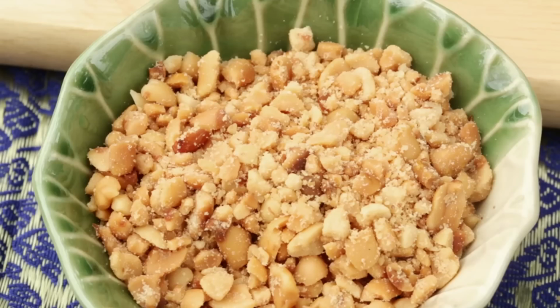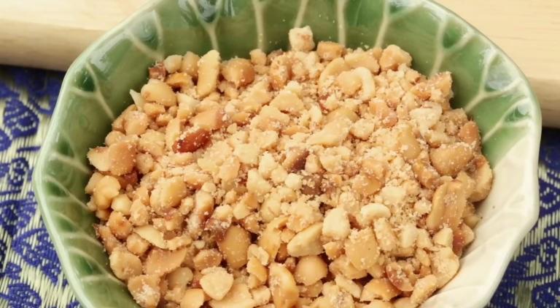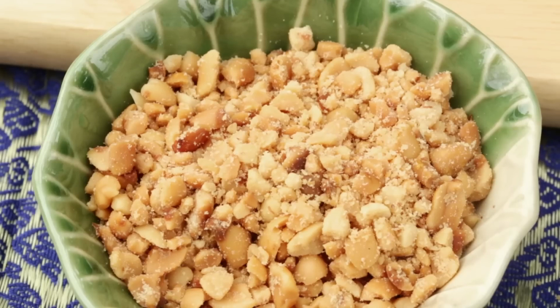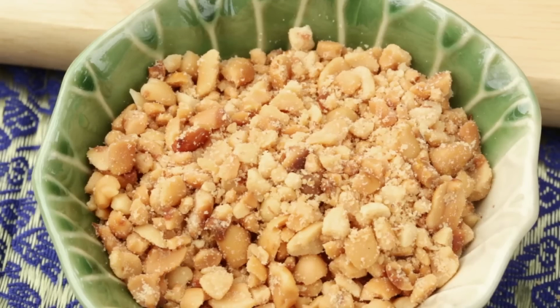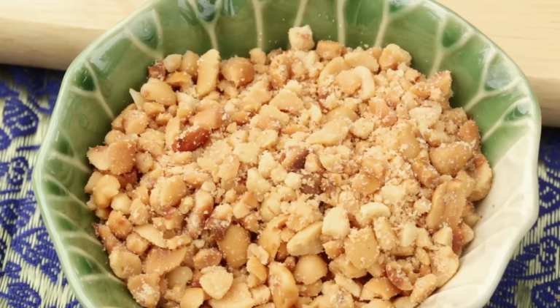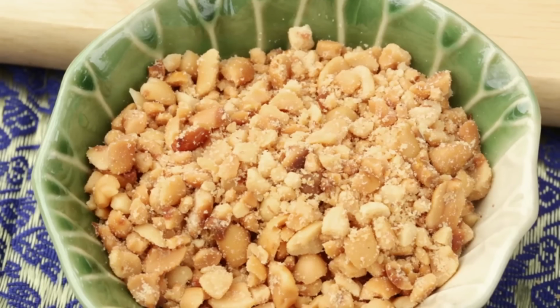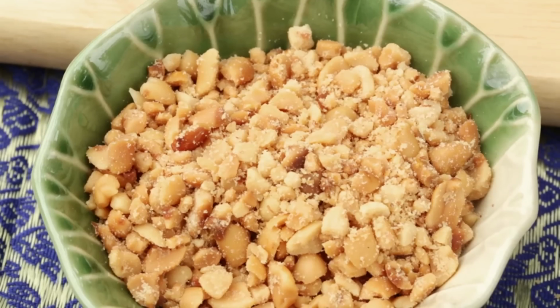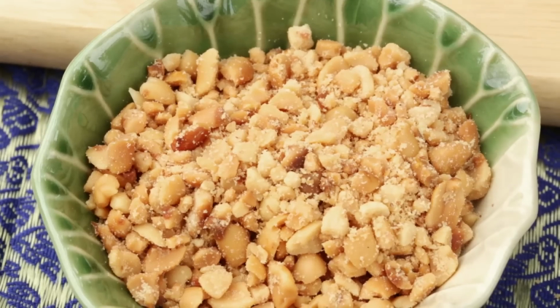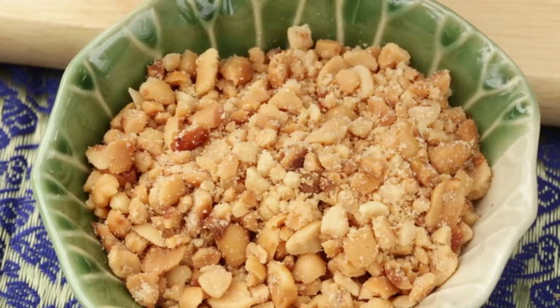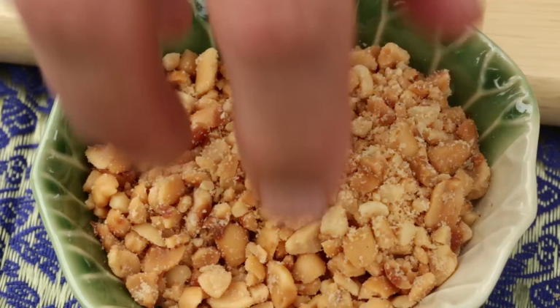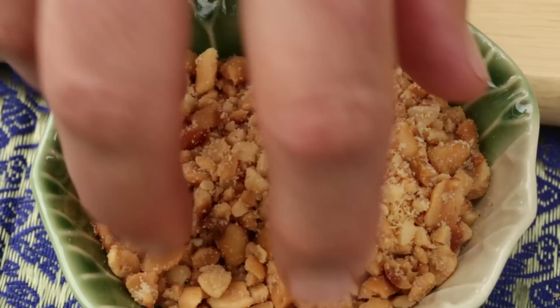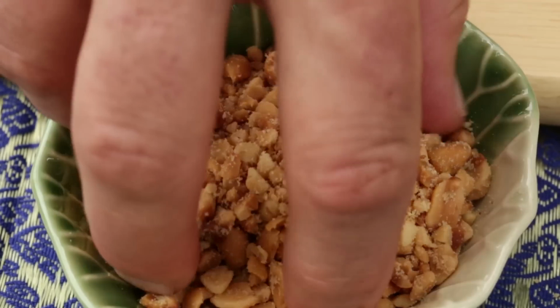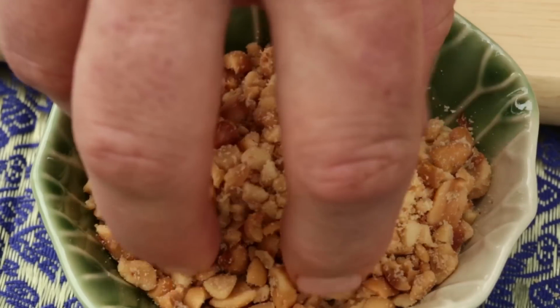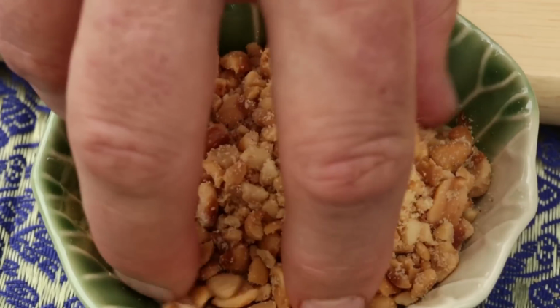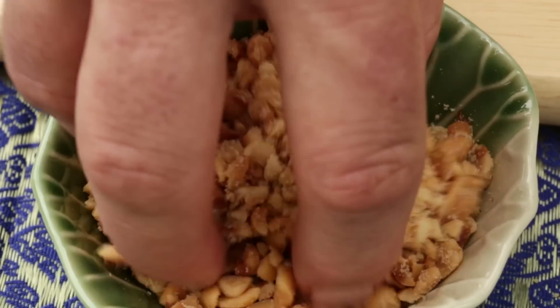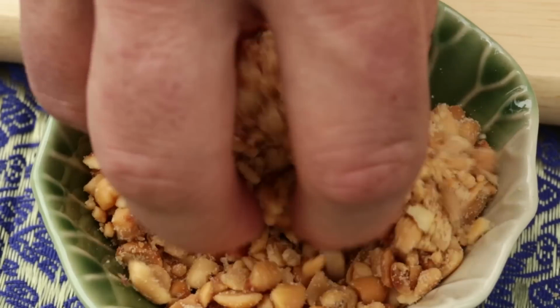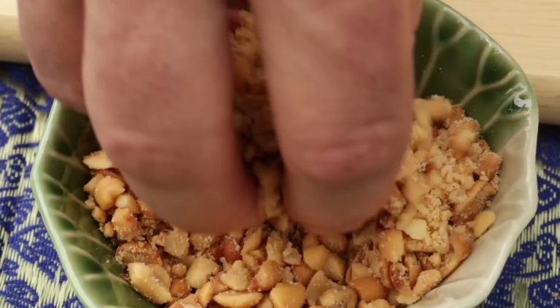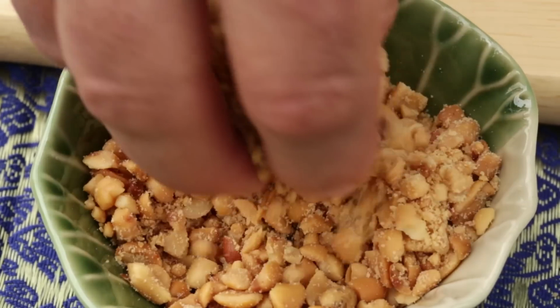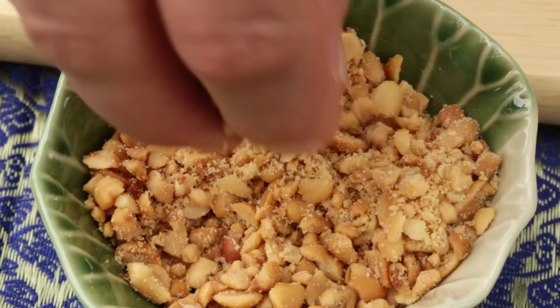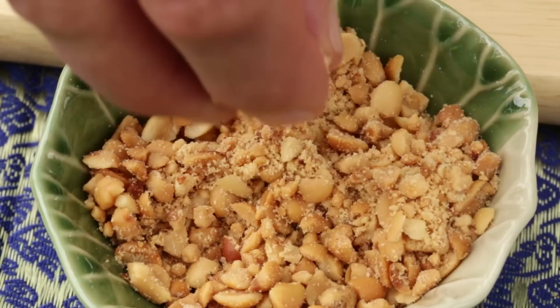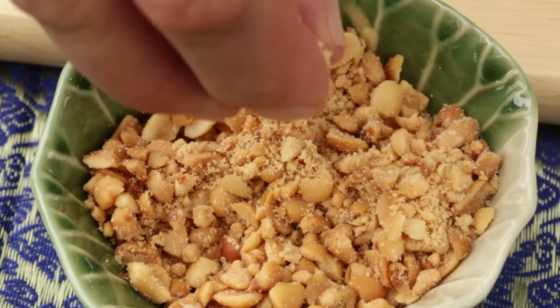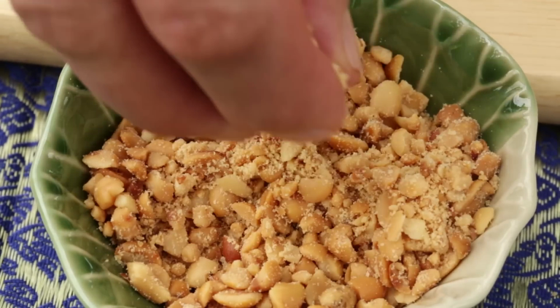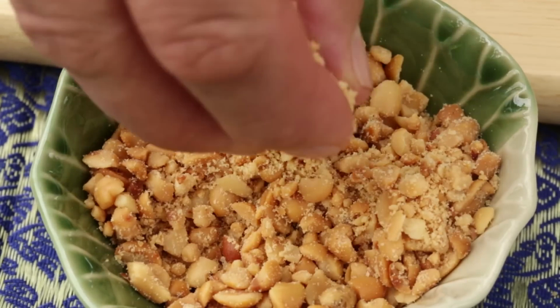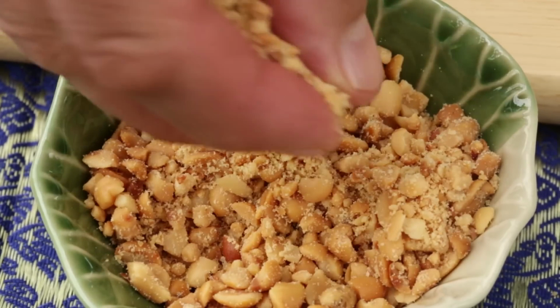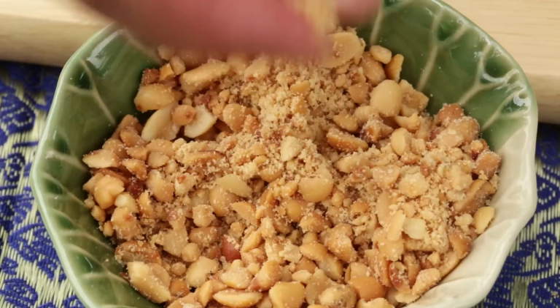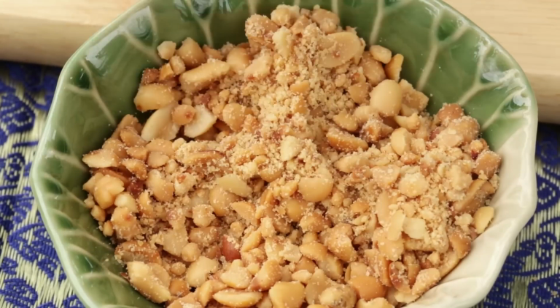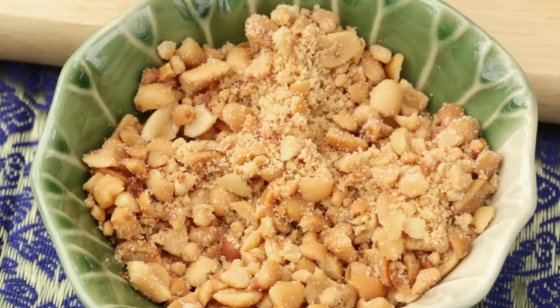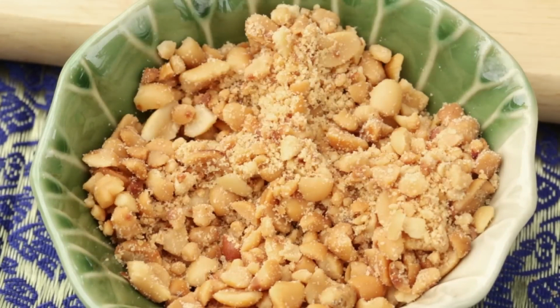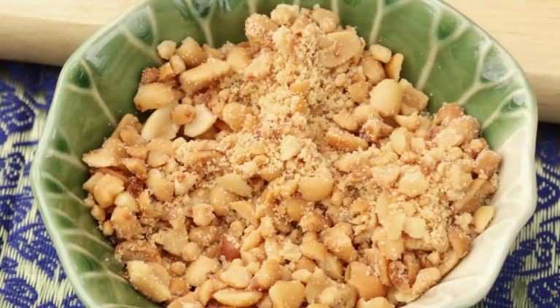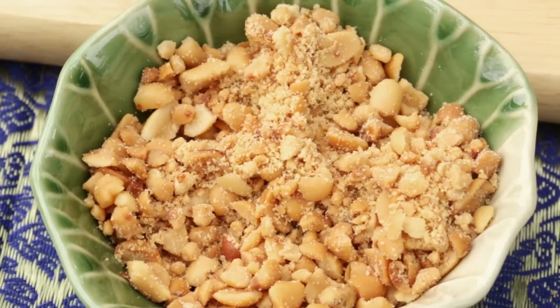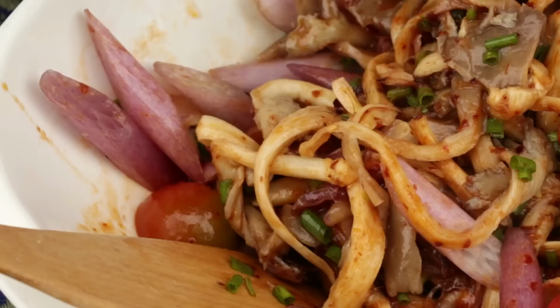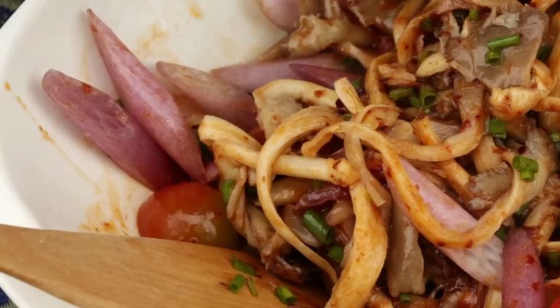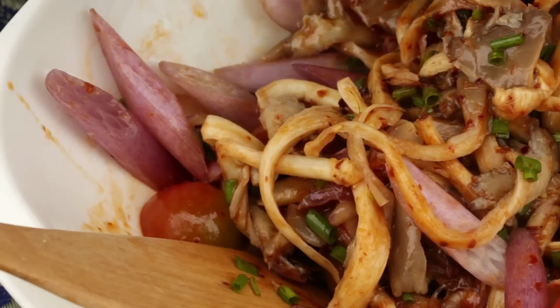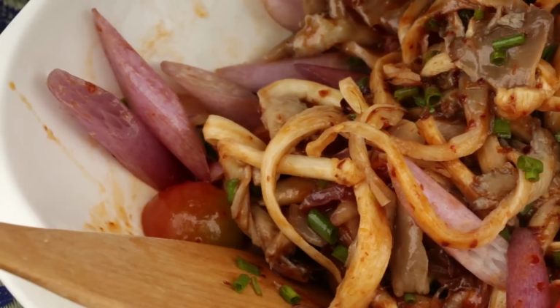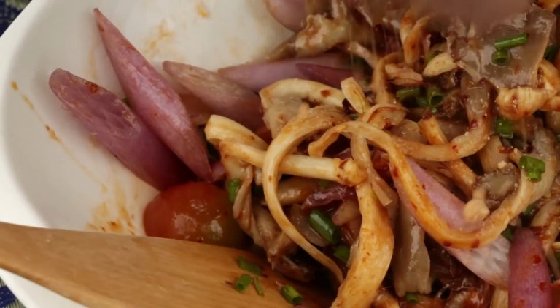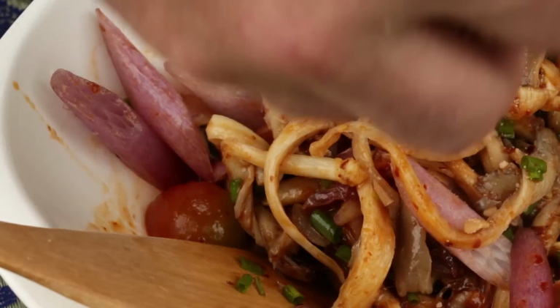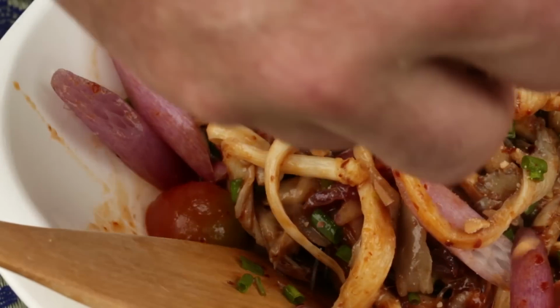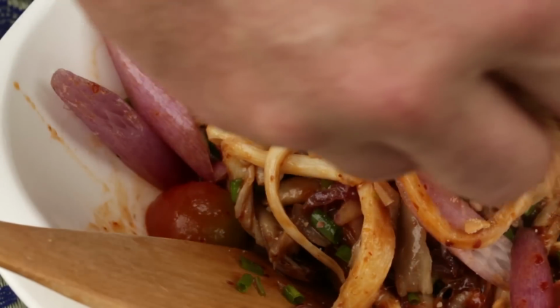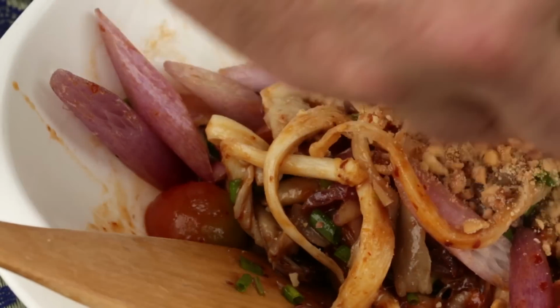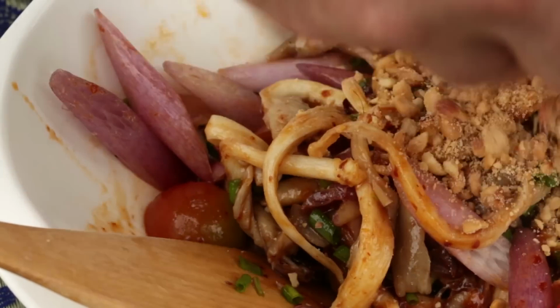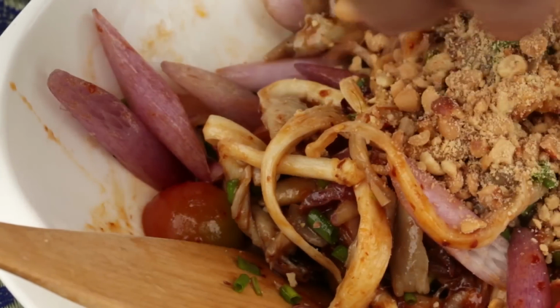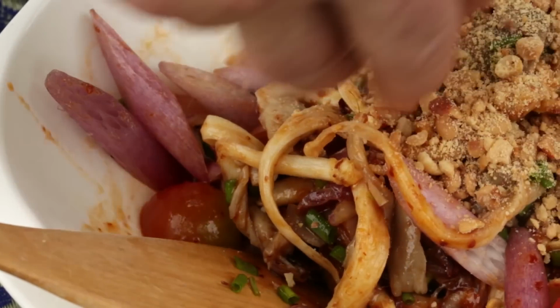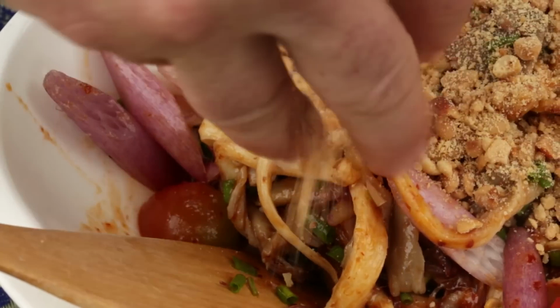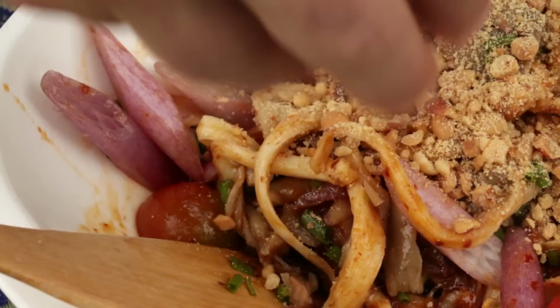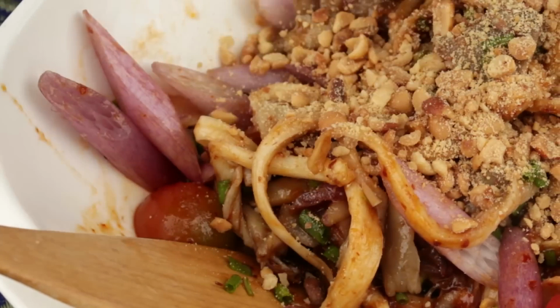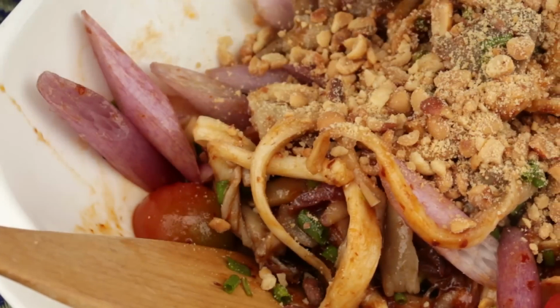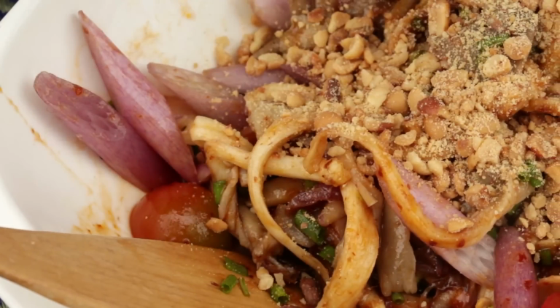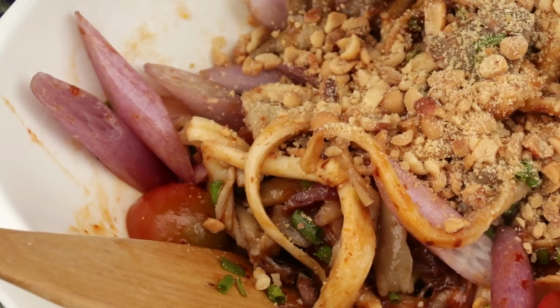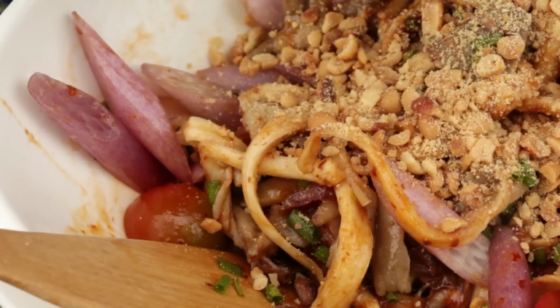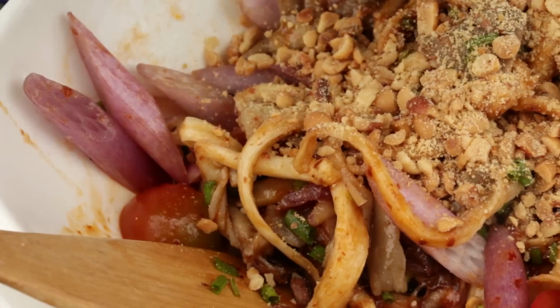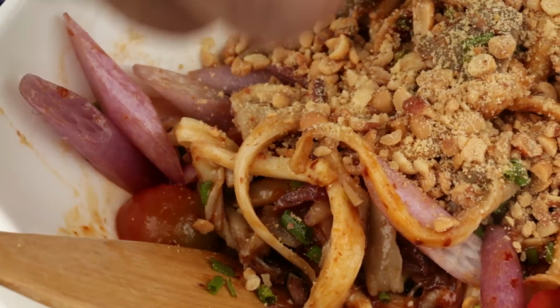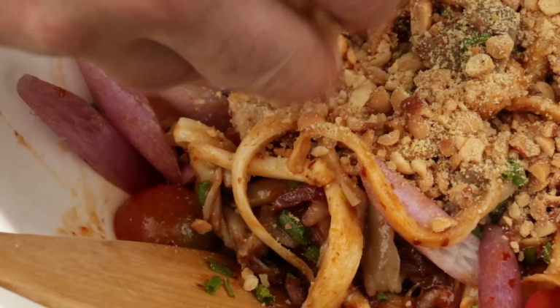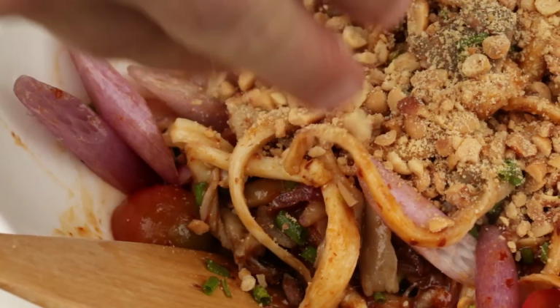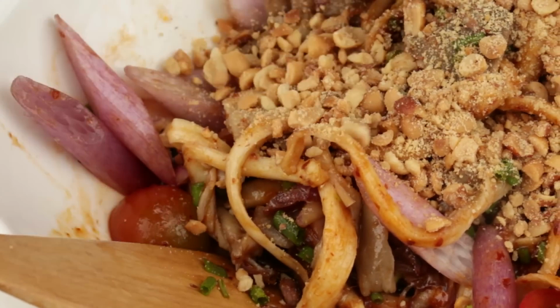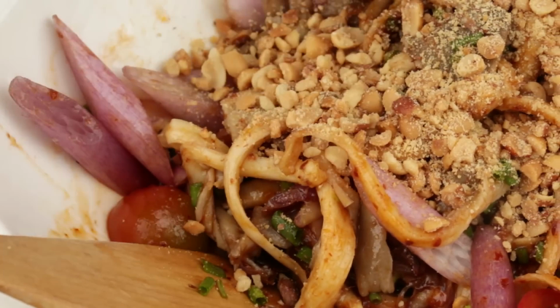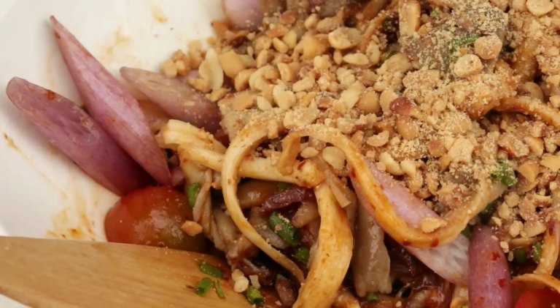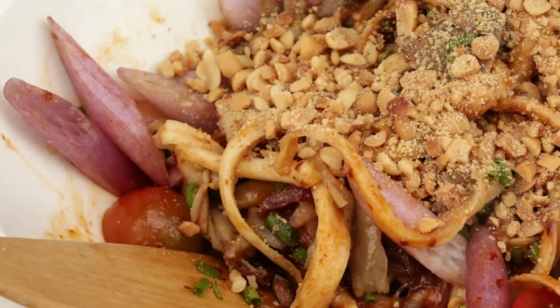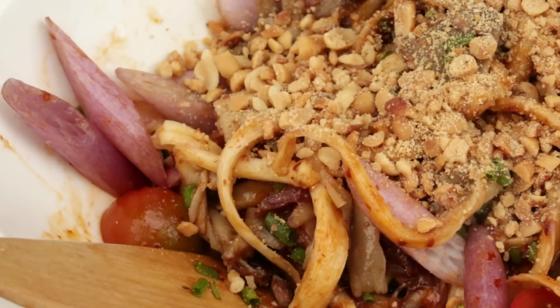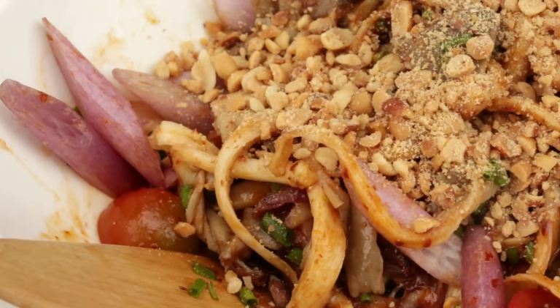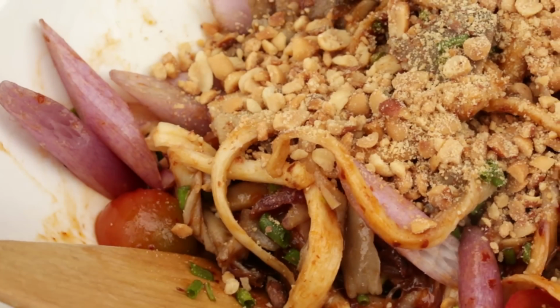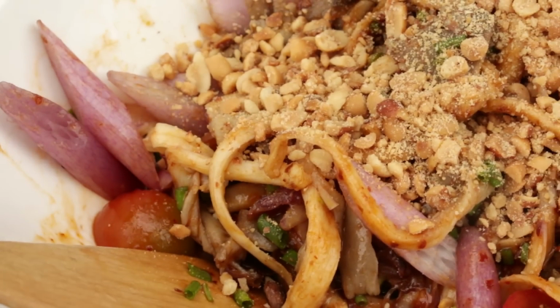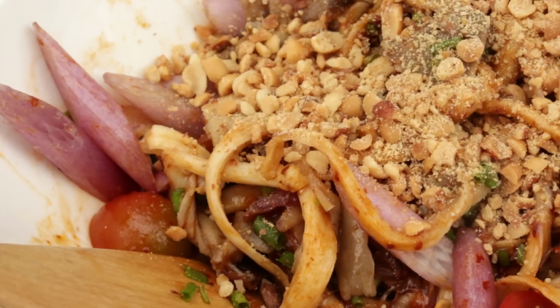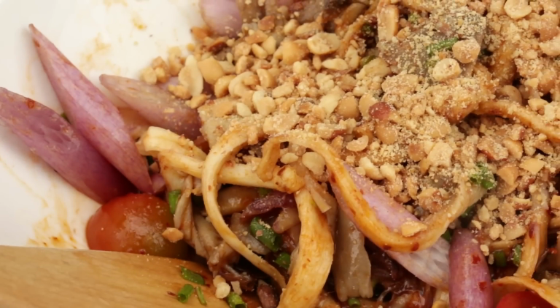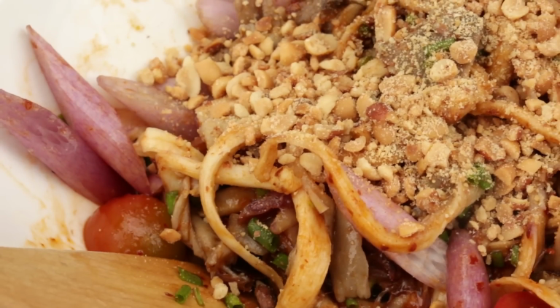Some ground toasted peanuts — just adds a little bit of crunch — and some chopped coriander.